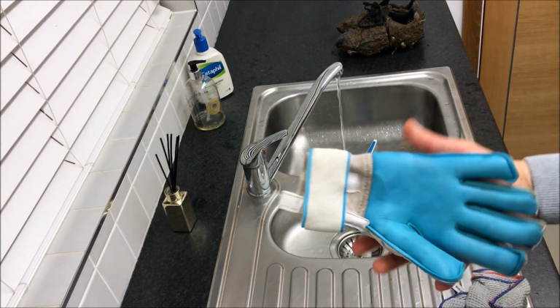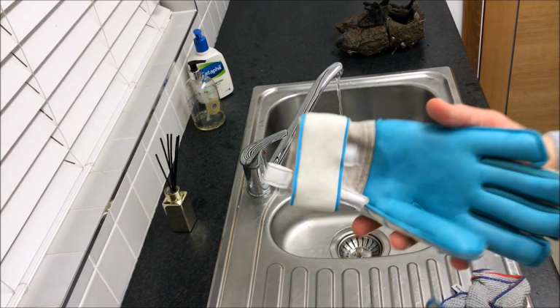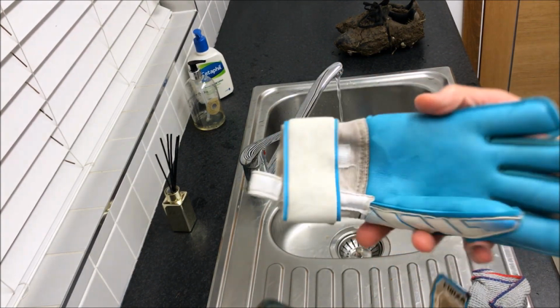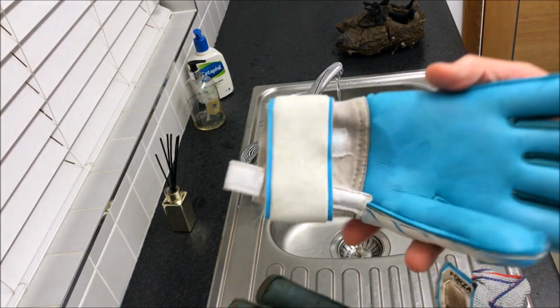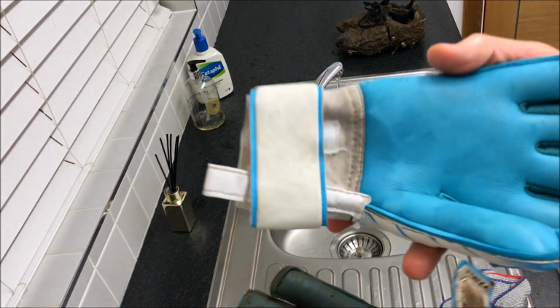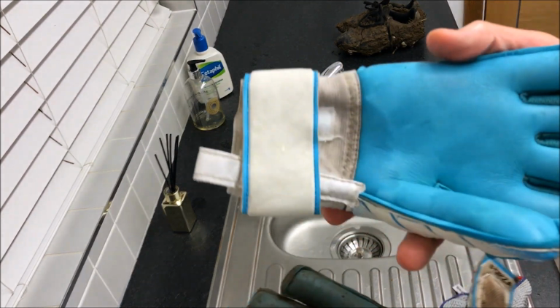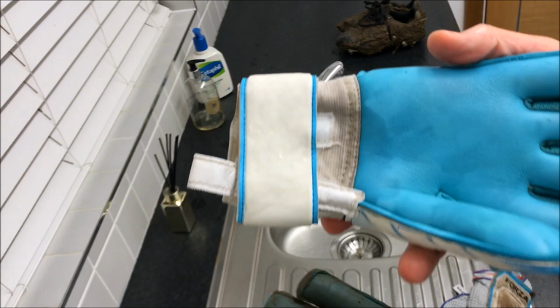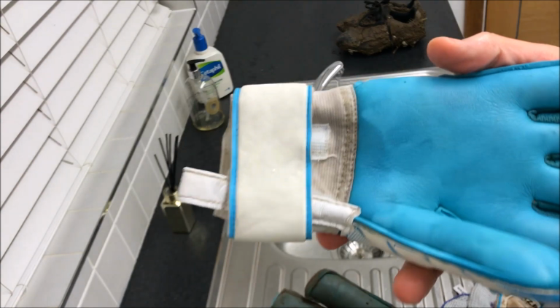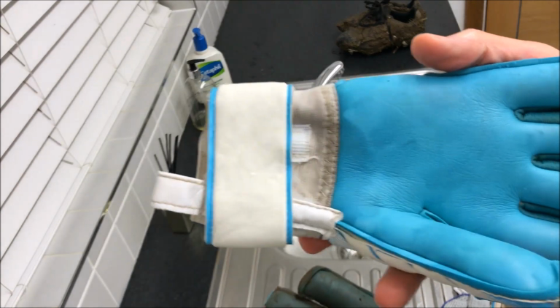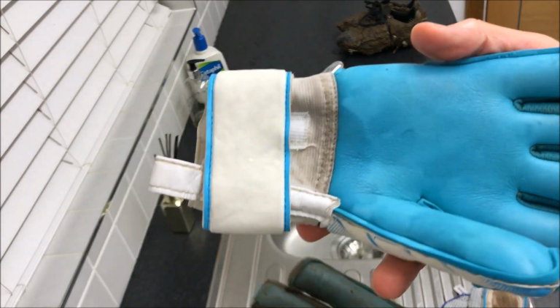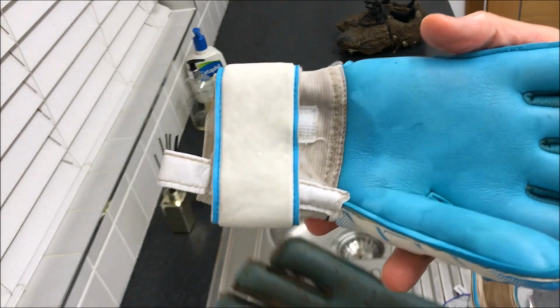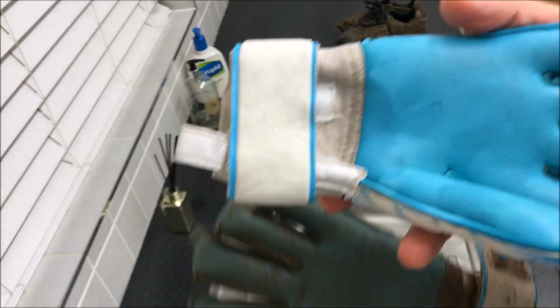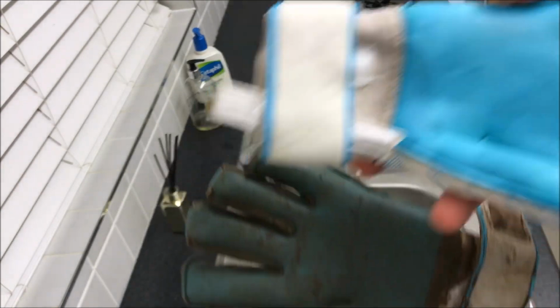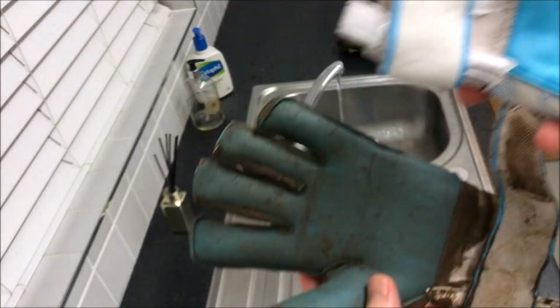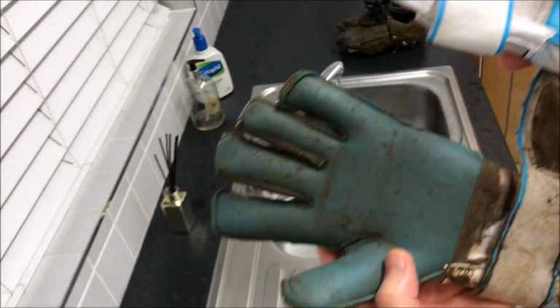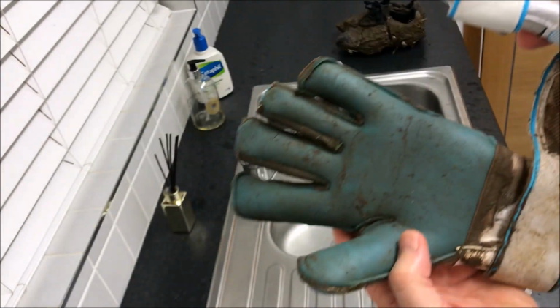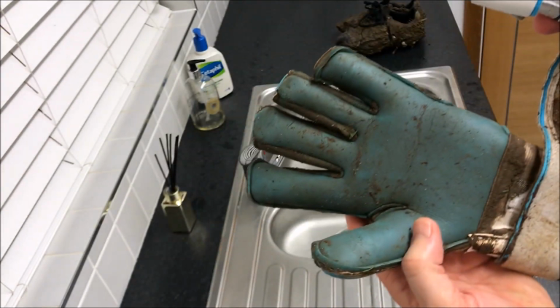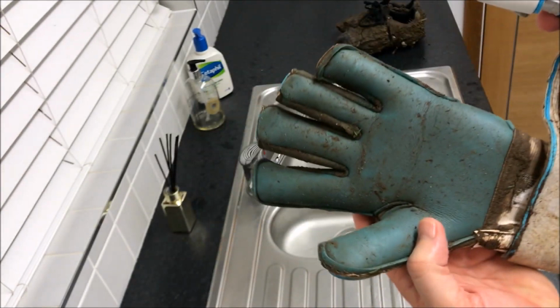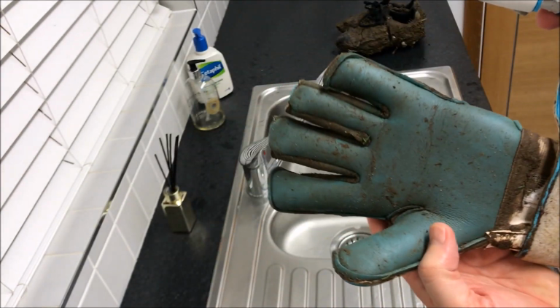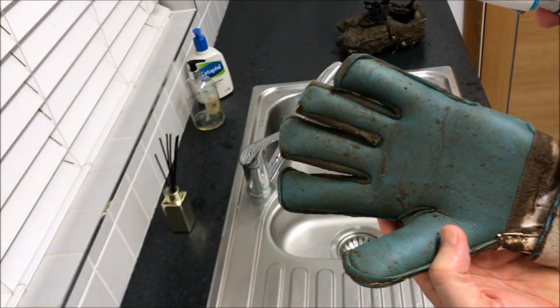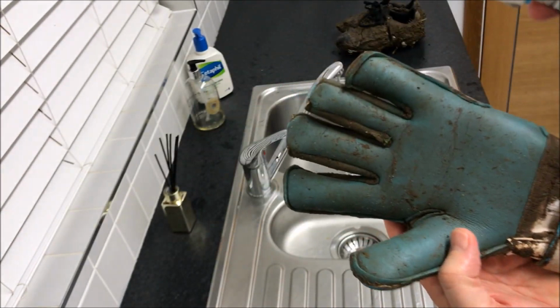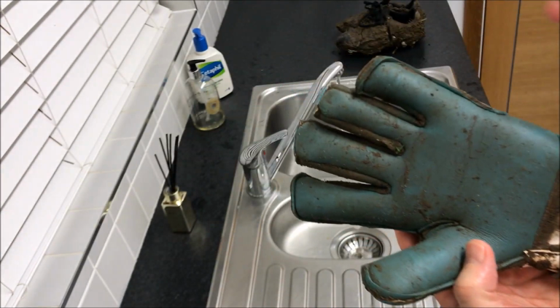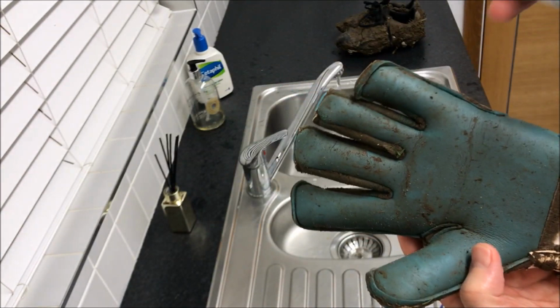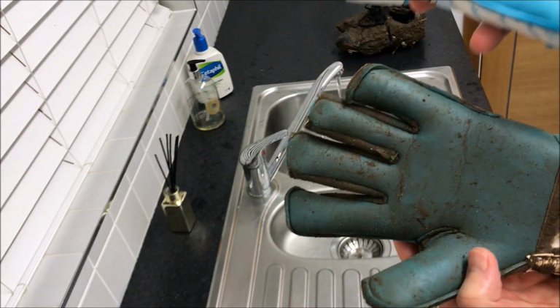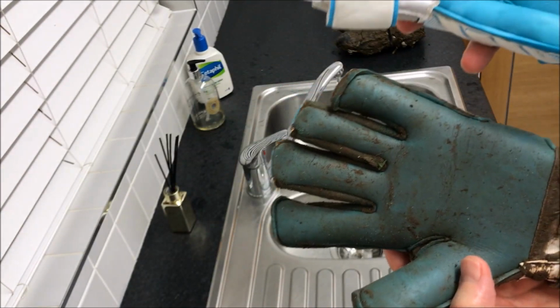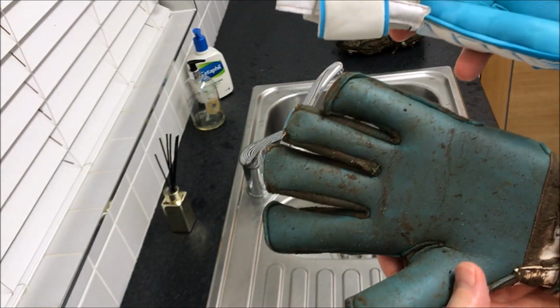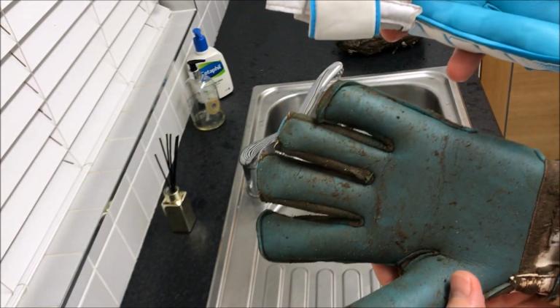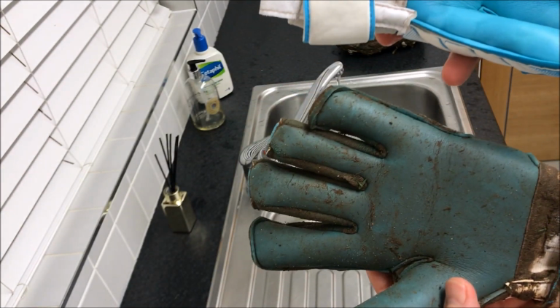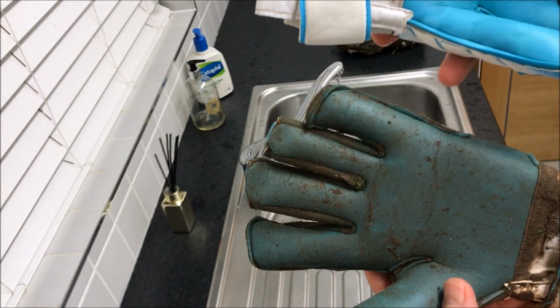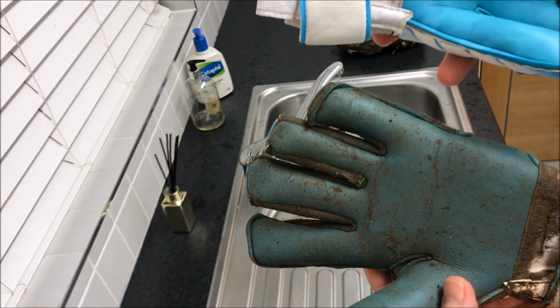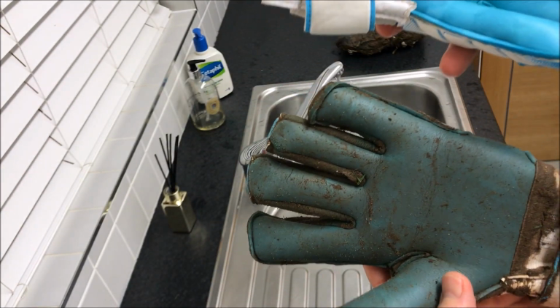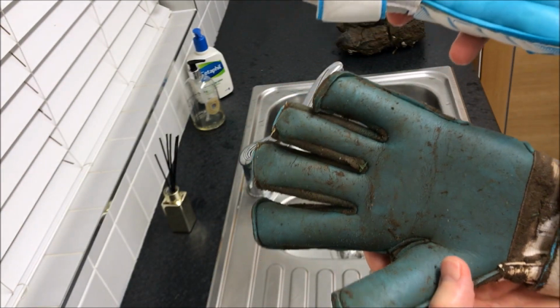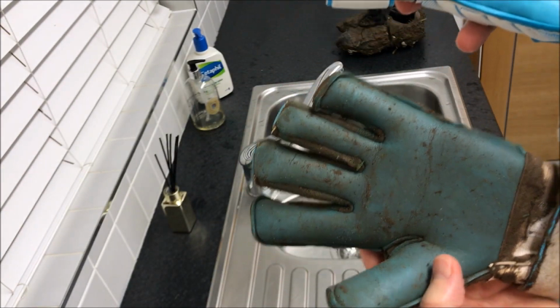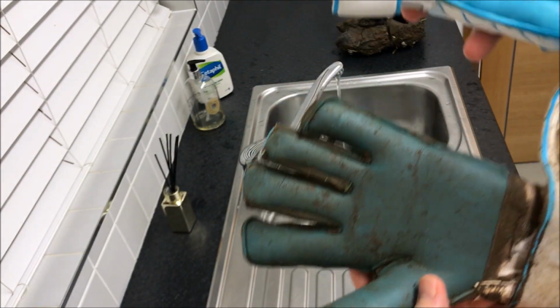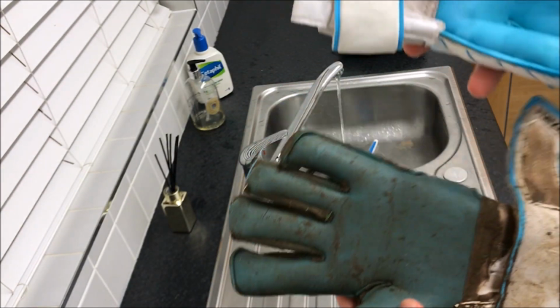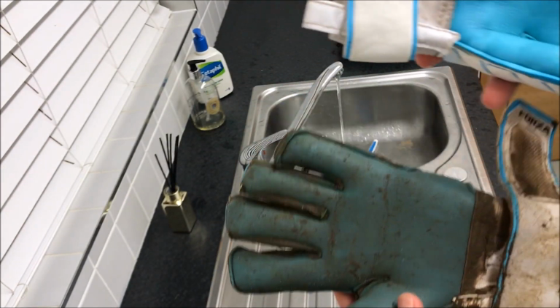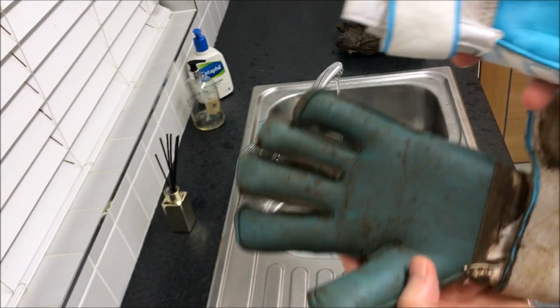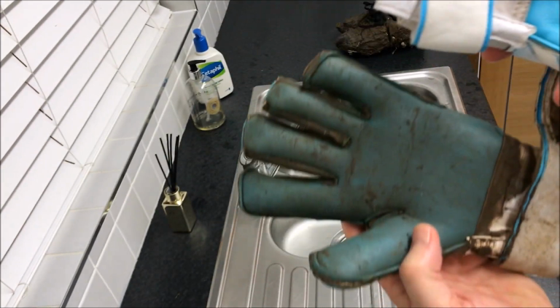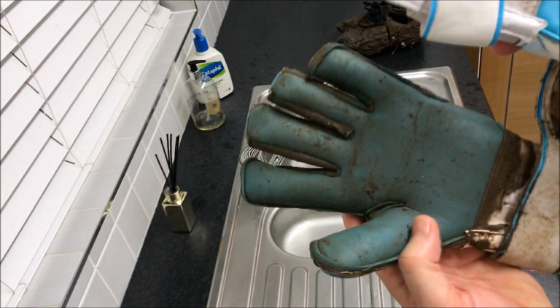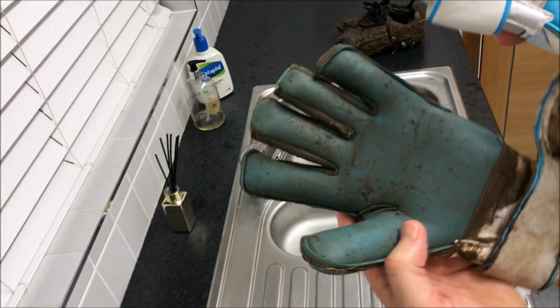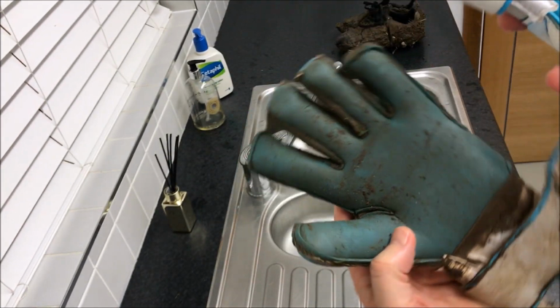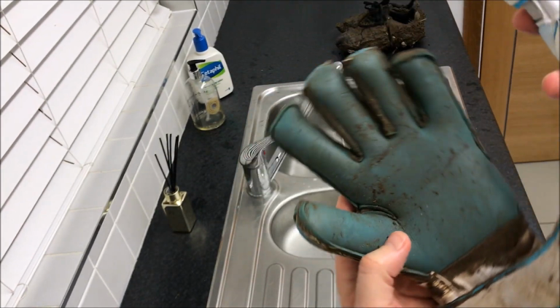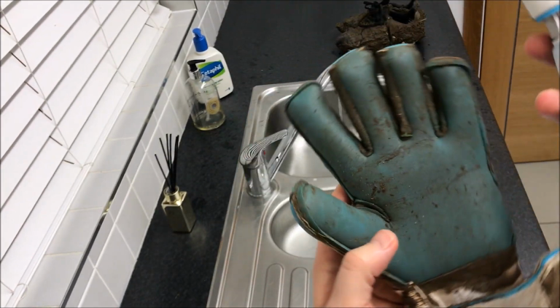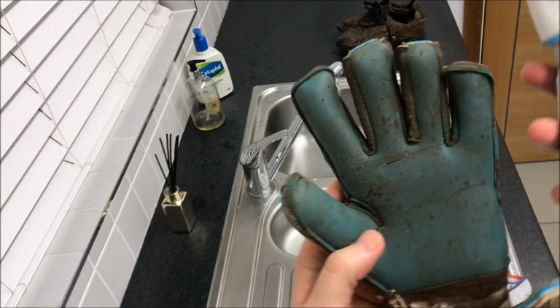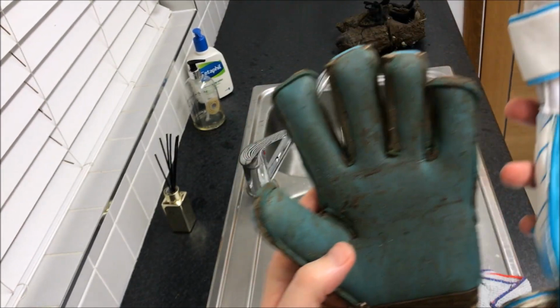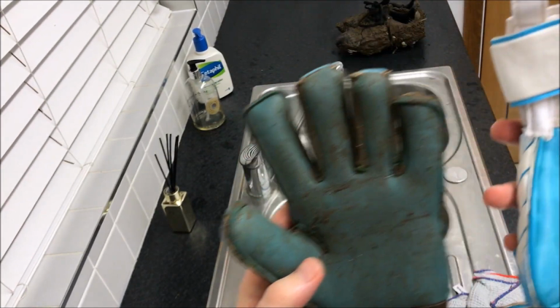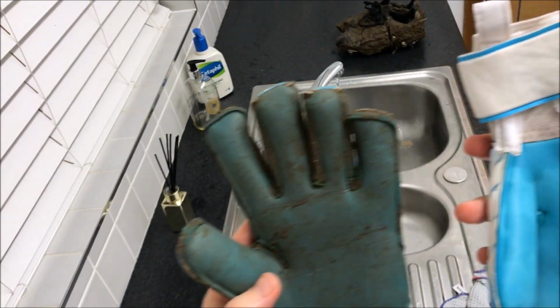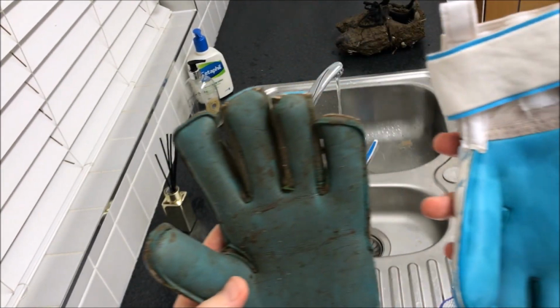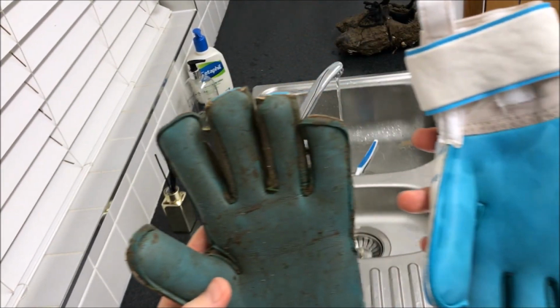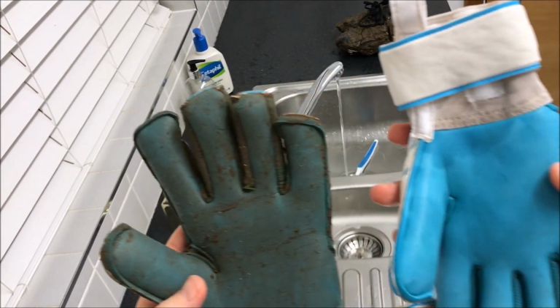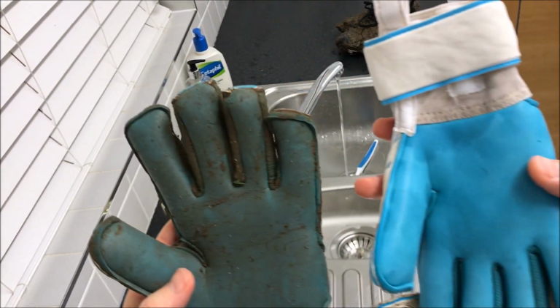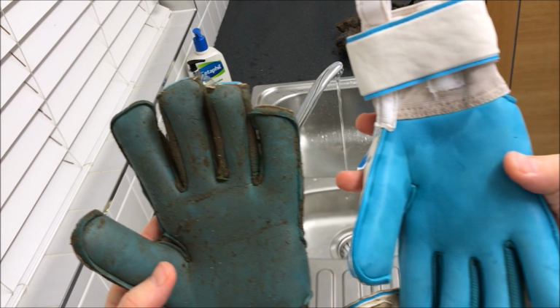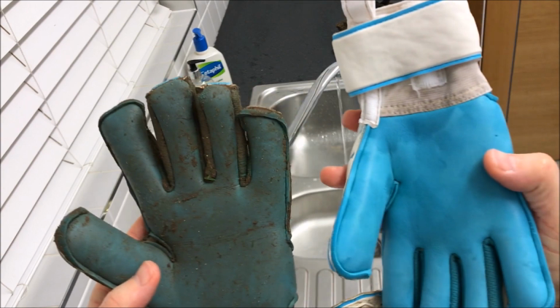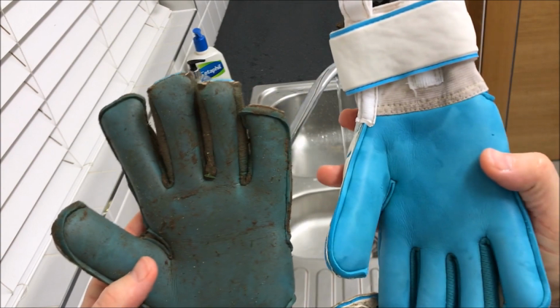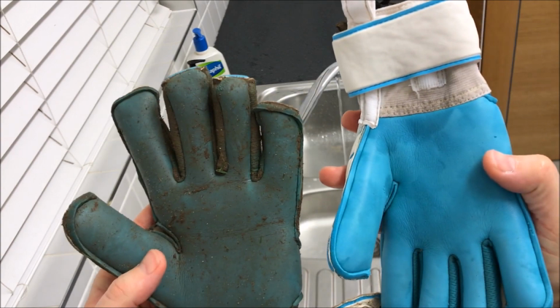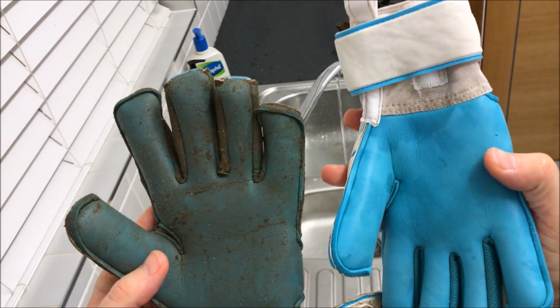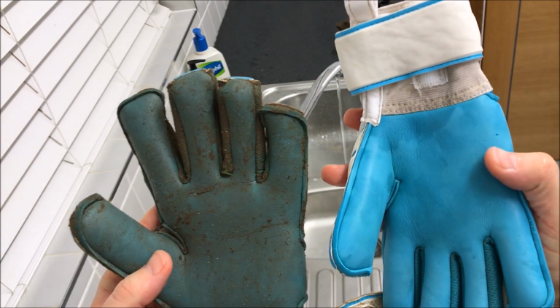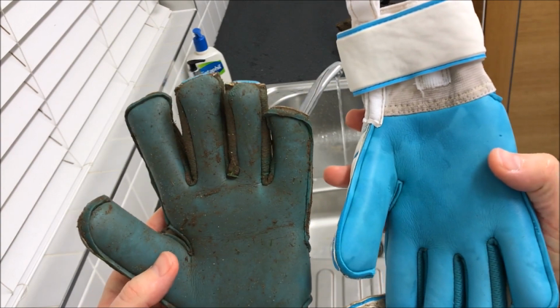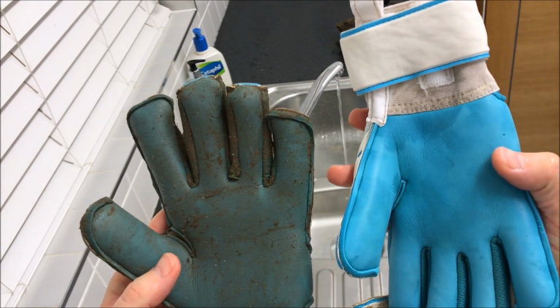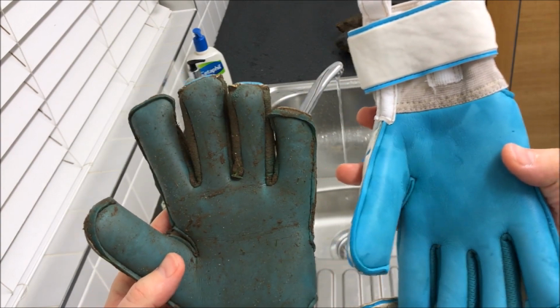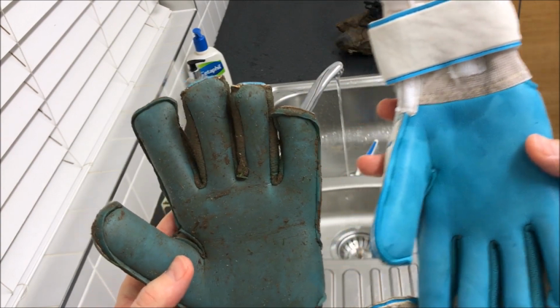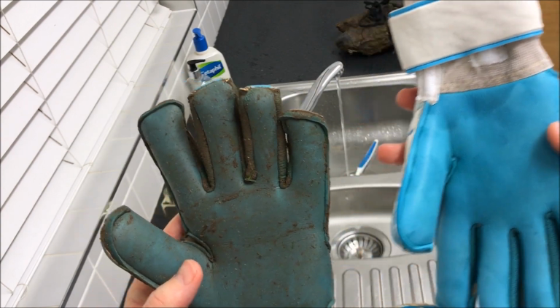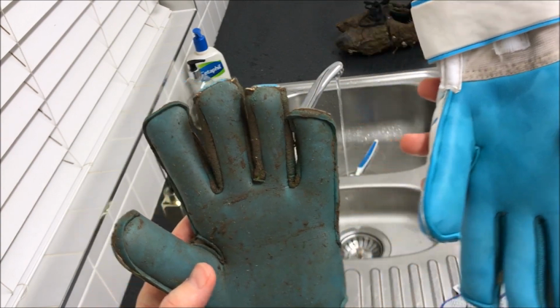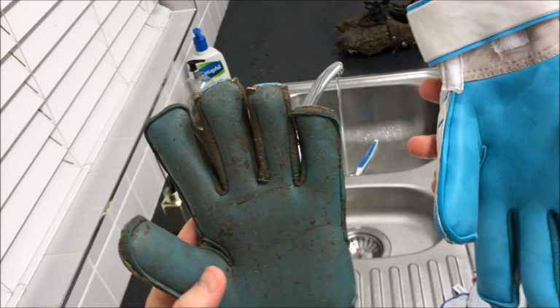So here is the first clean glove. Wow, what a difference that is. The glove that we just cleaned is so much cleaner.